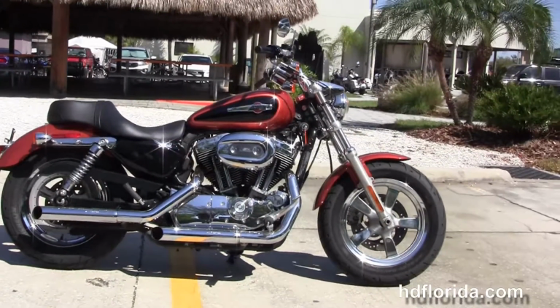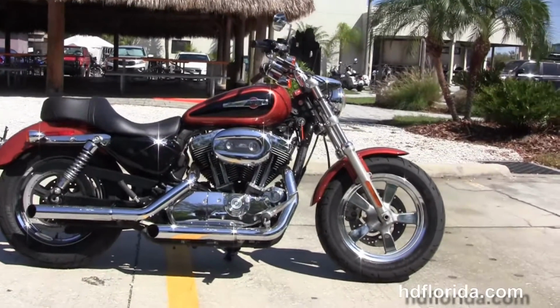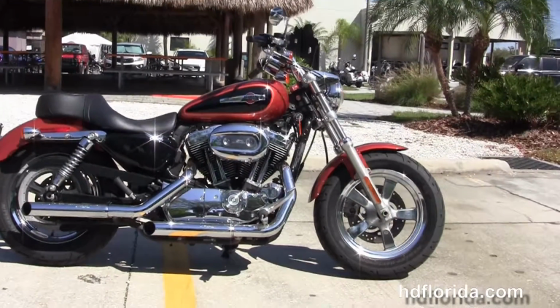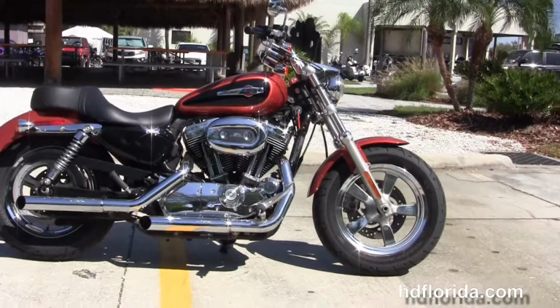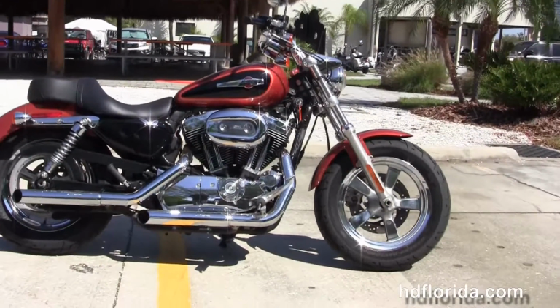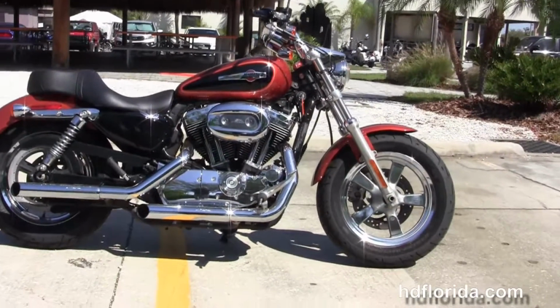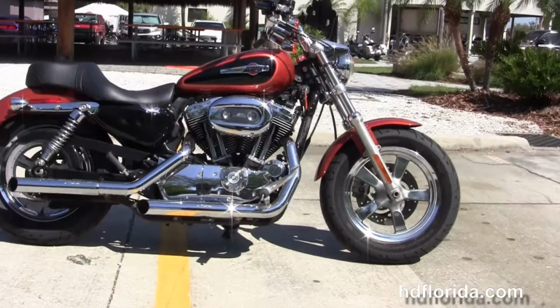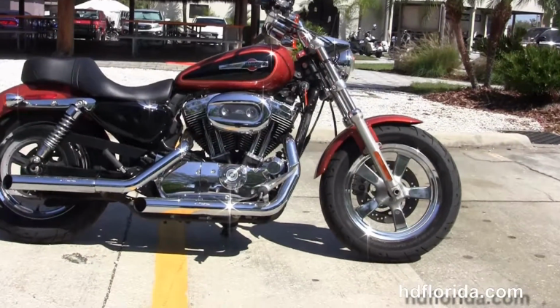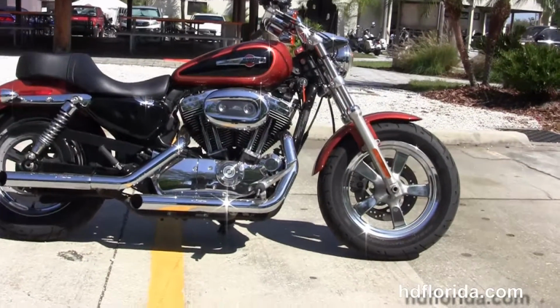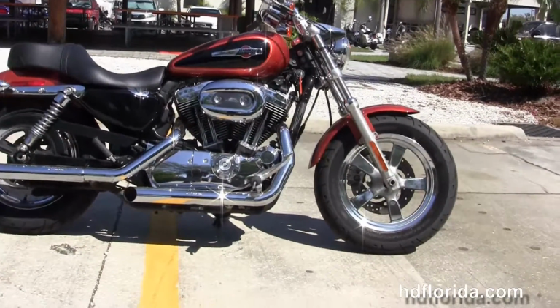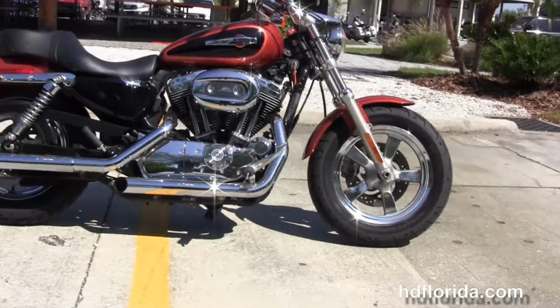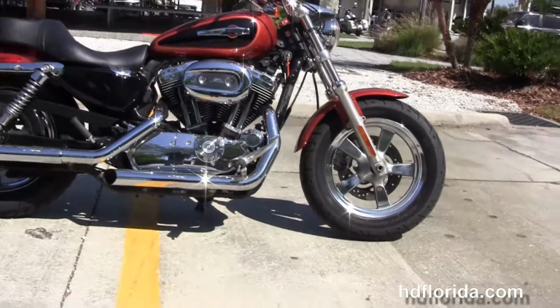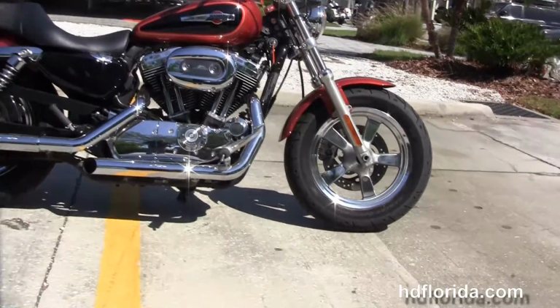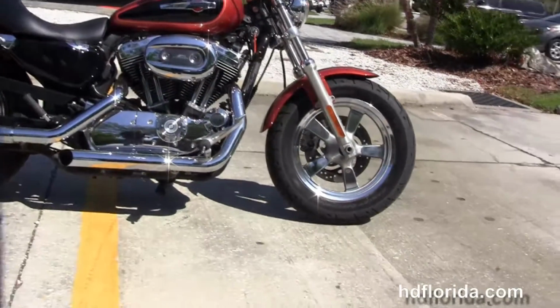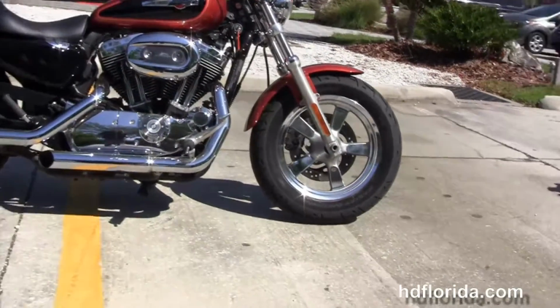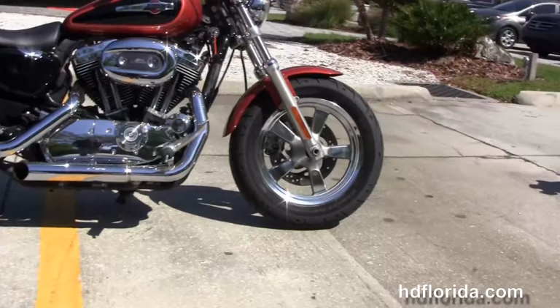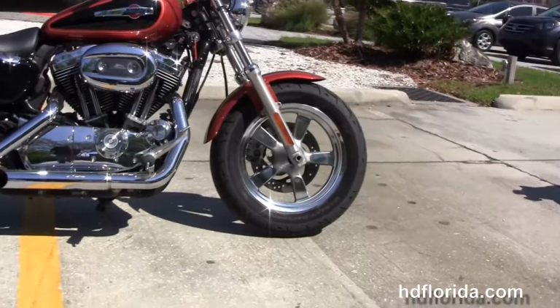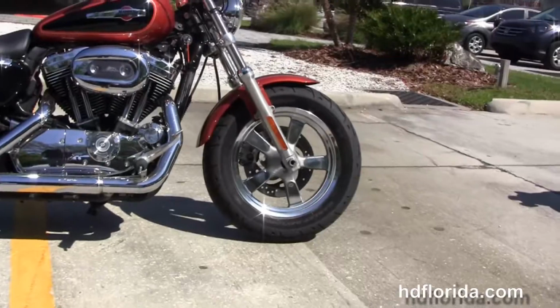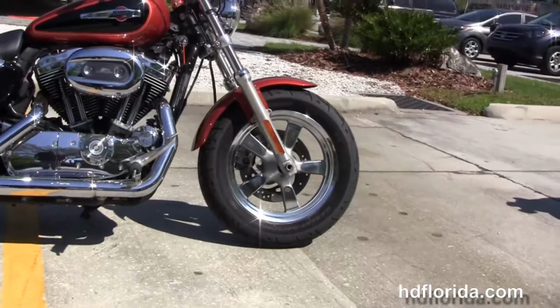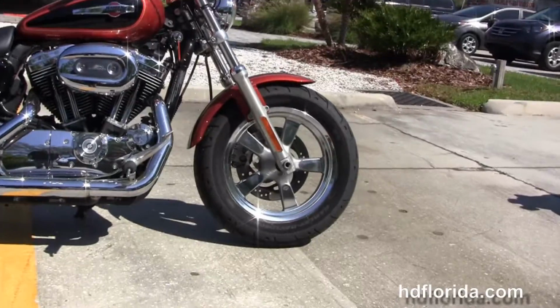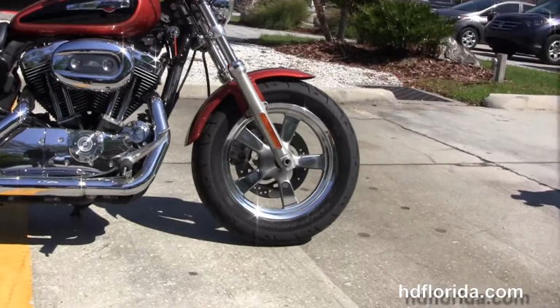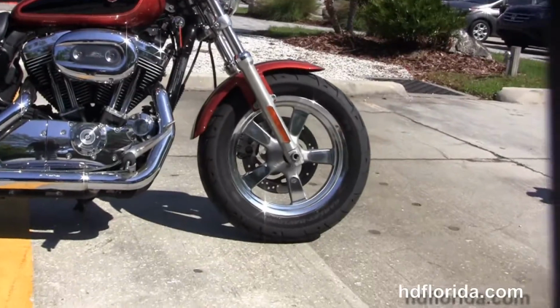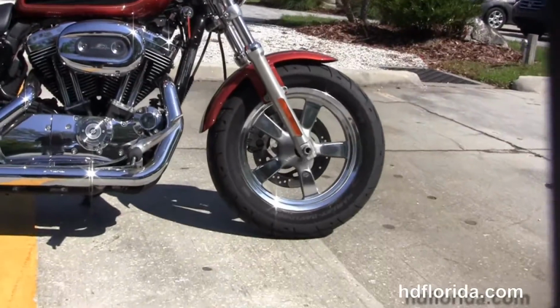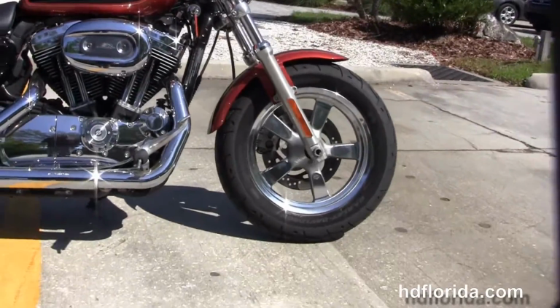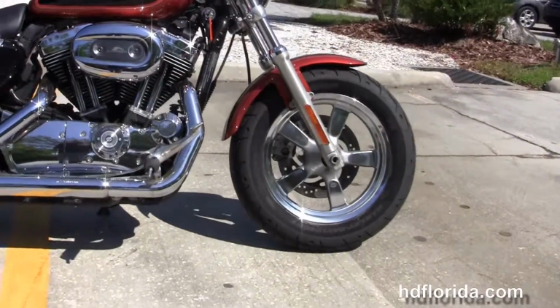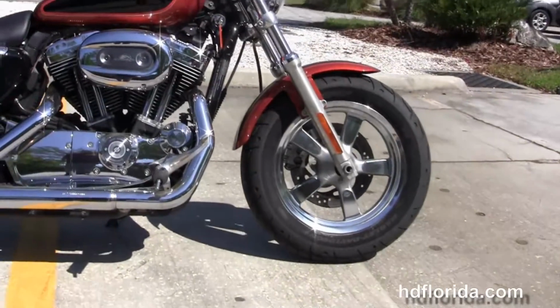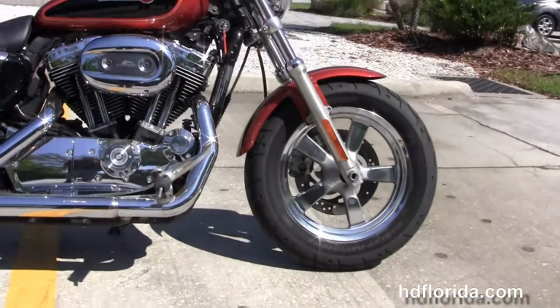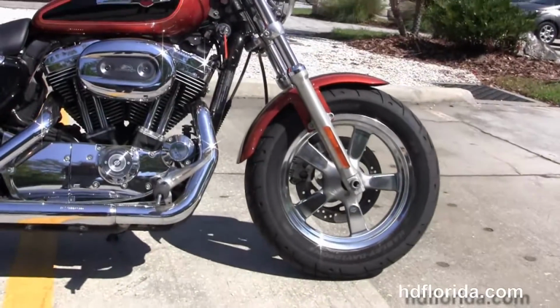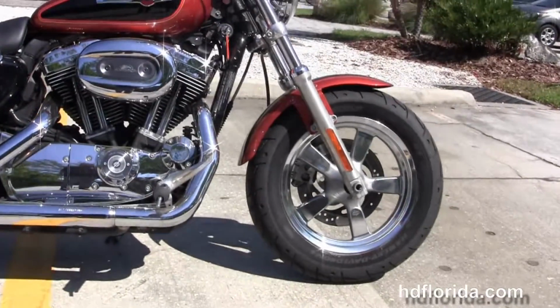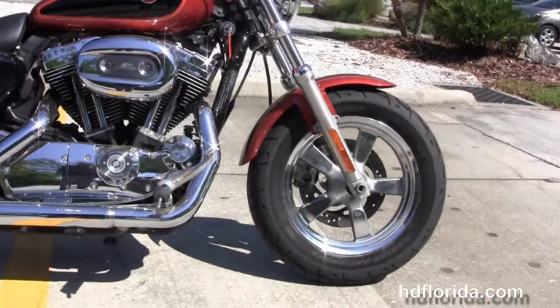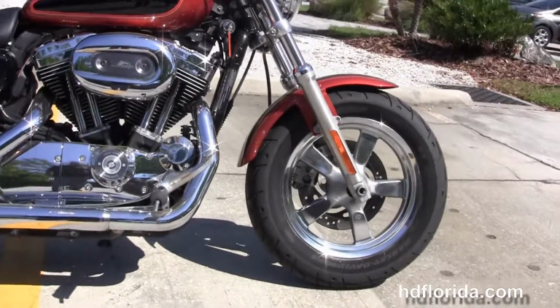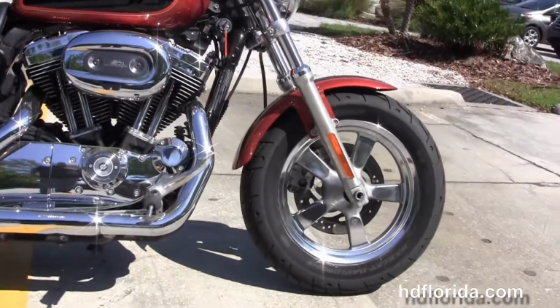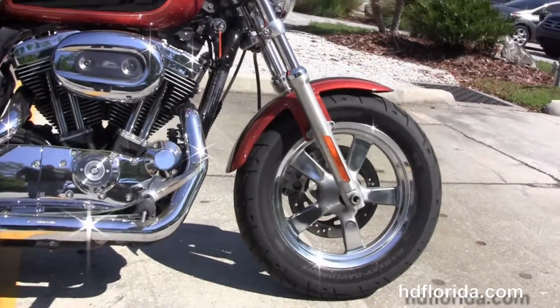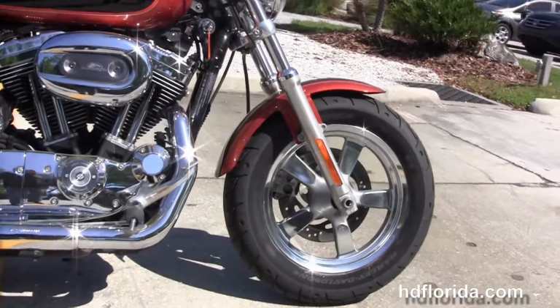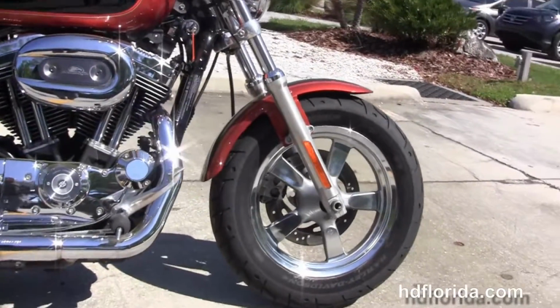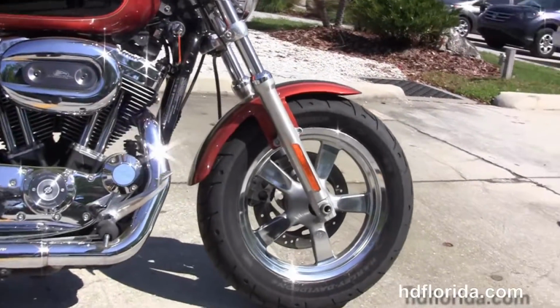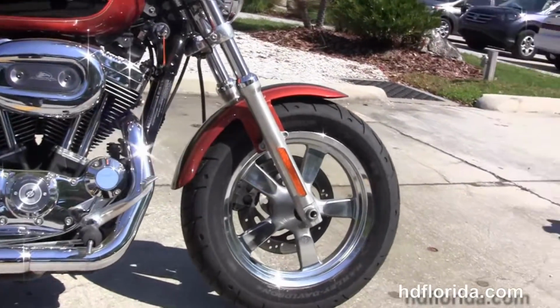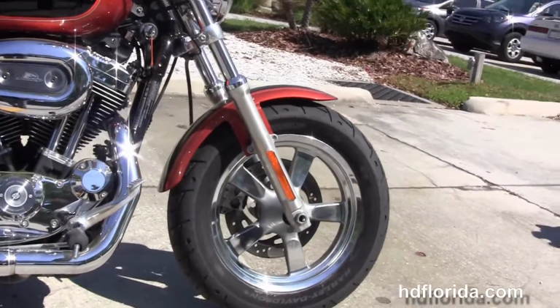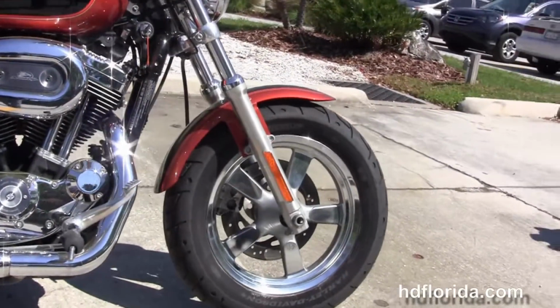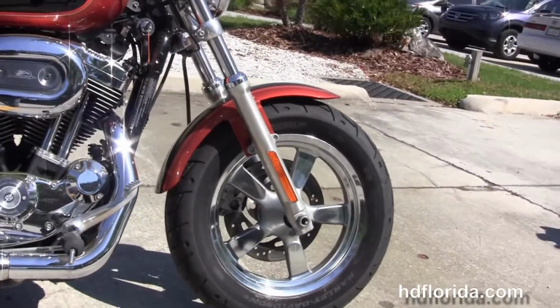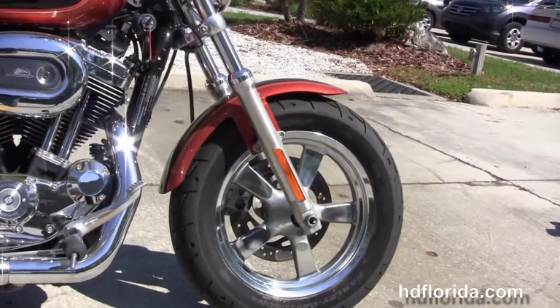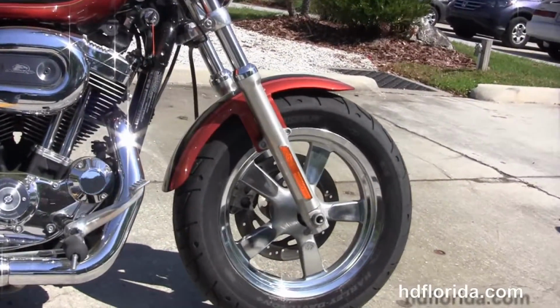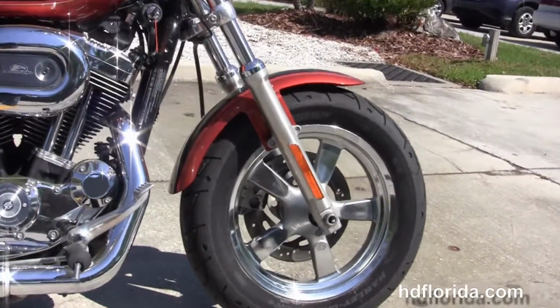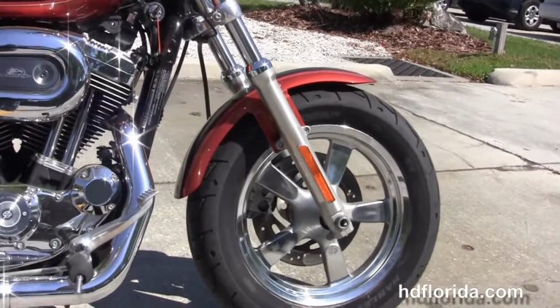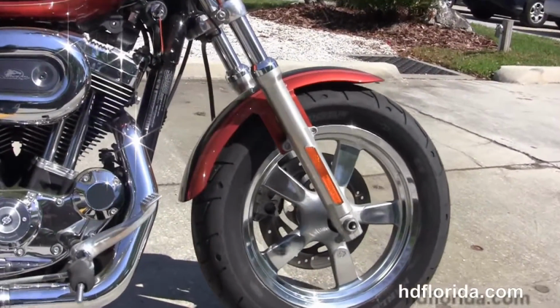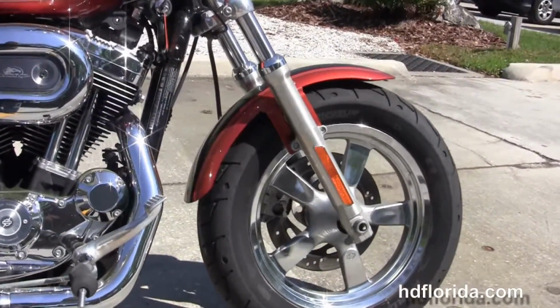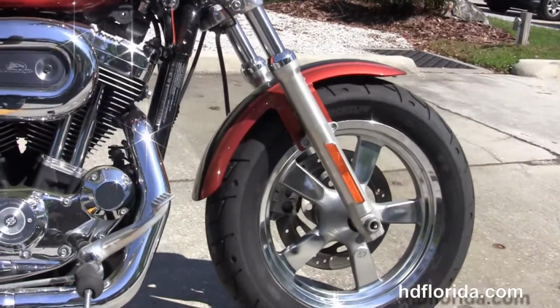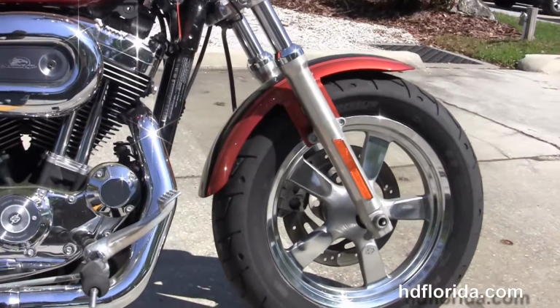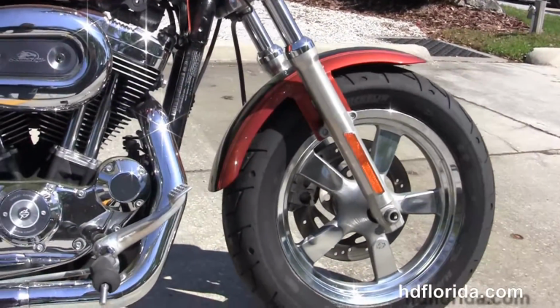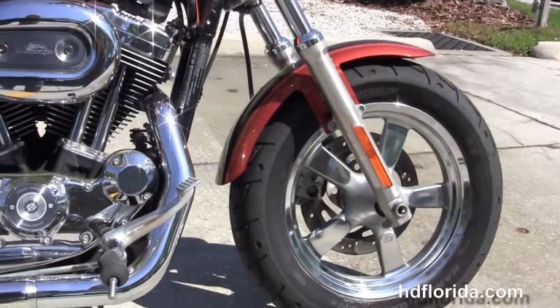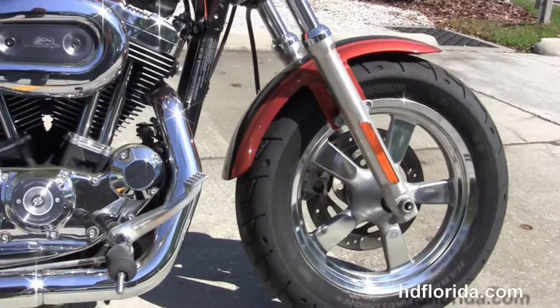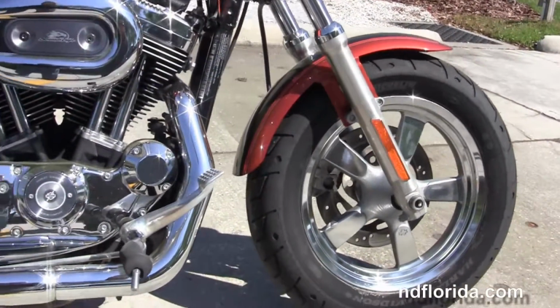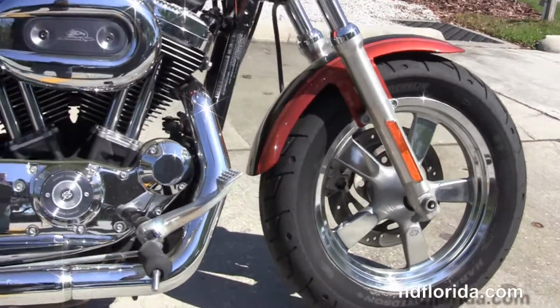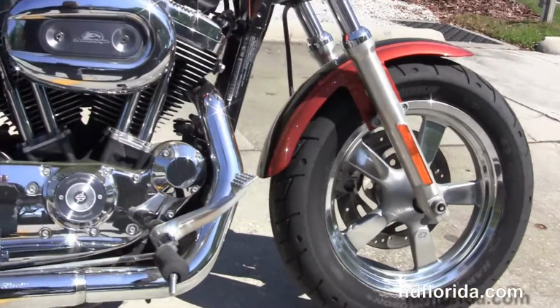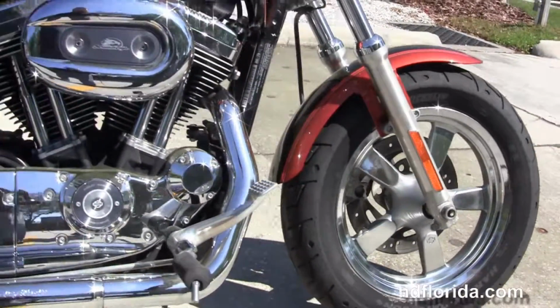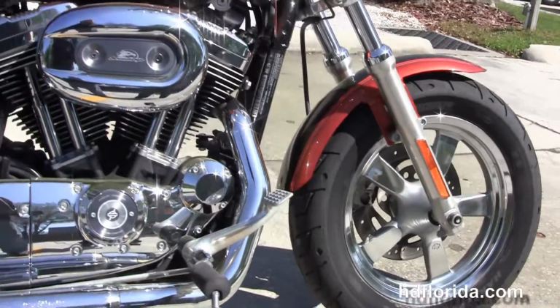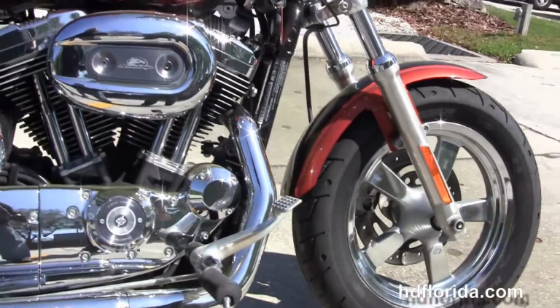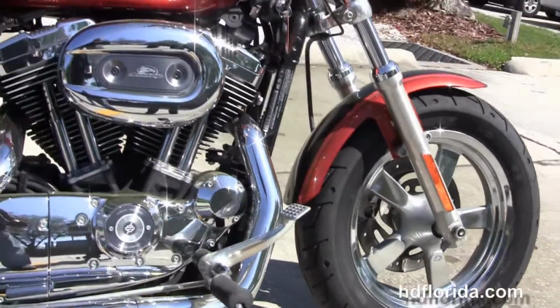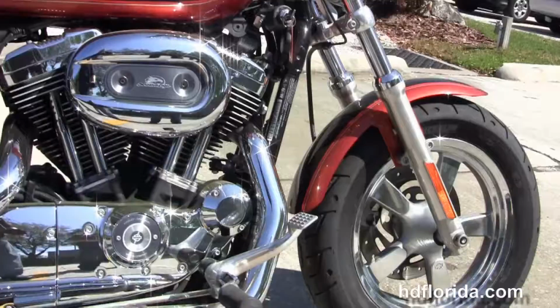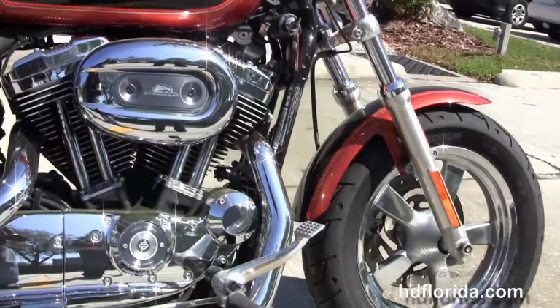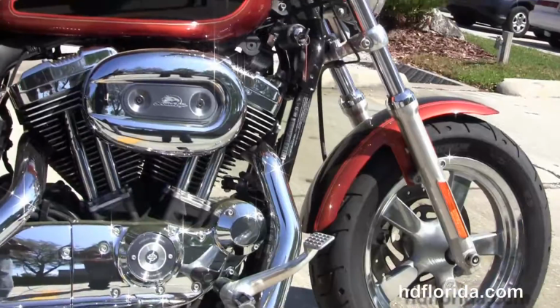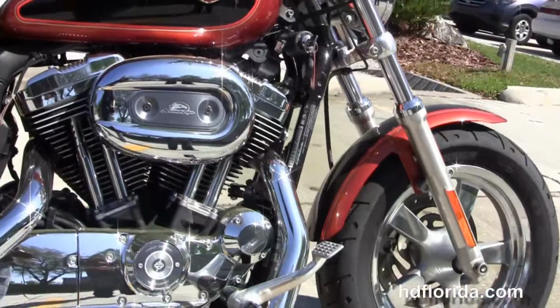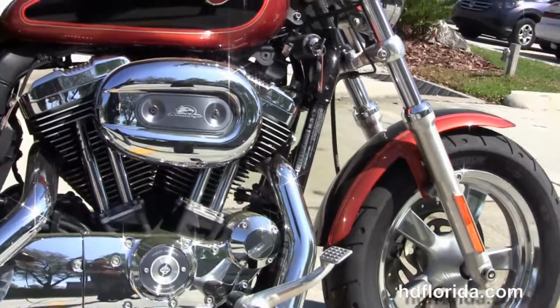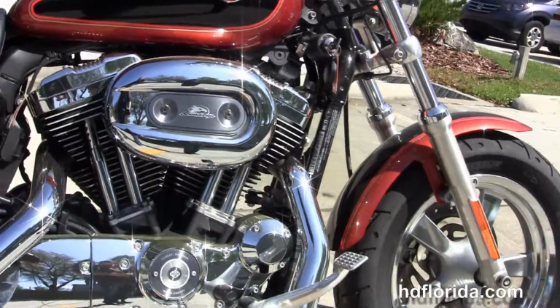This bike starts out front with the fat tire front end design. It's got the chrome 5-spoke mag wheels with a brand new tire wrapped around it.